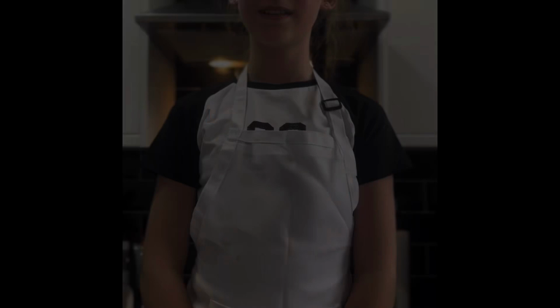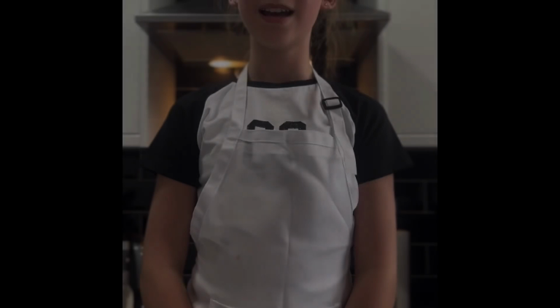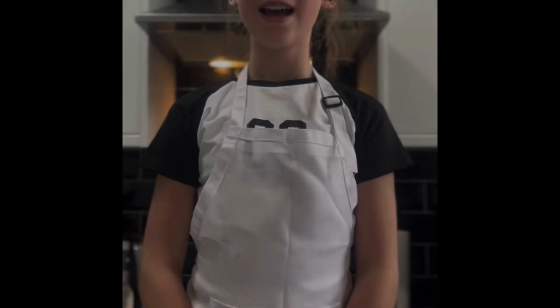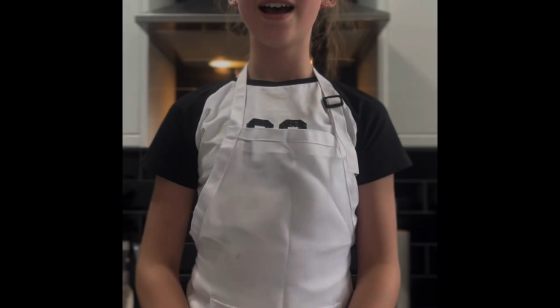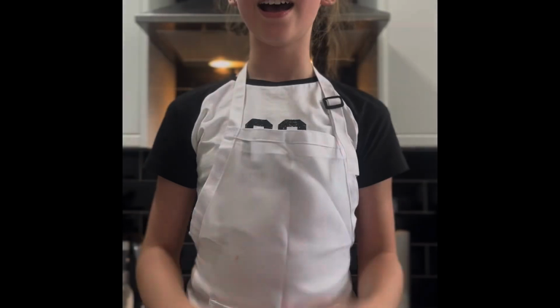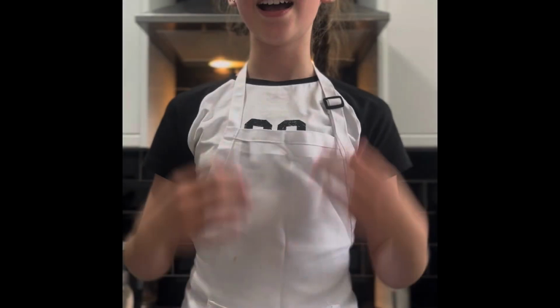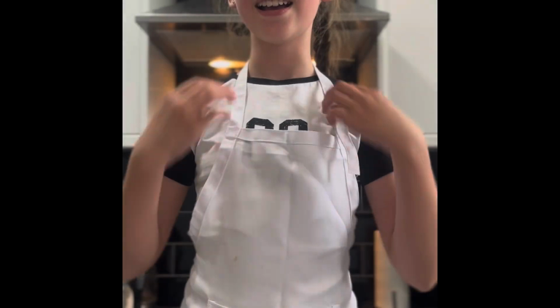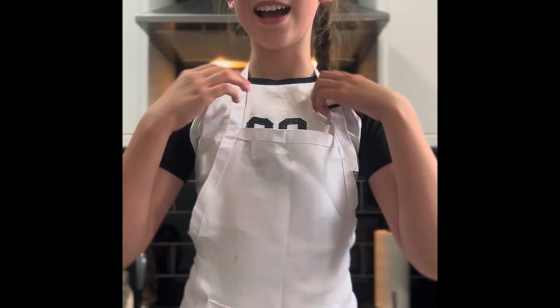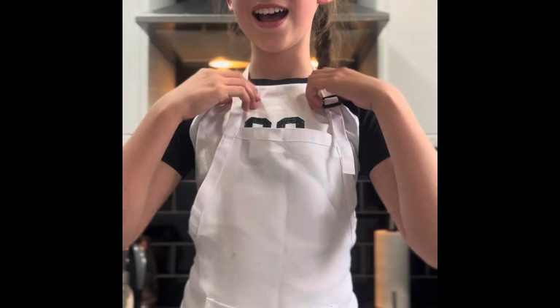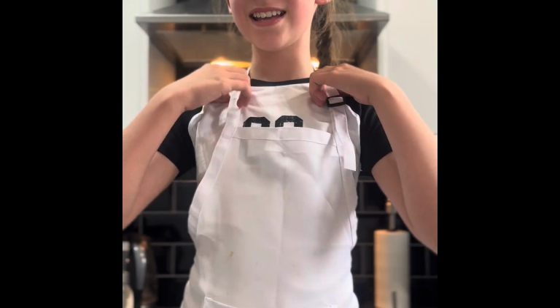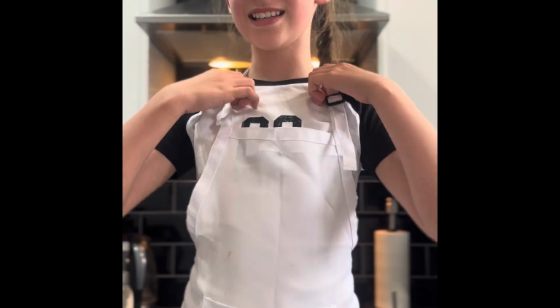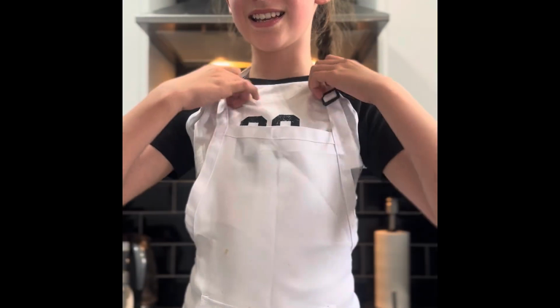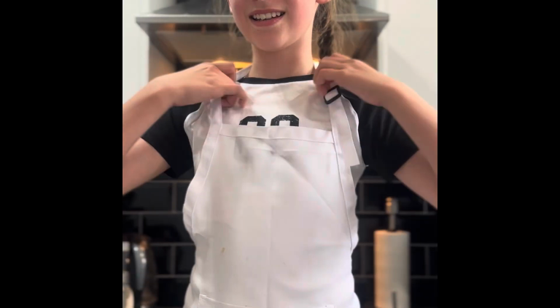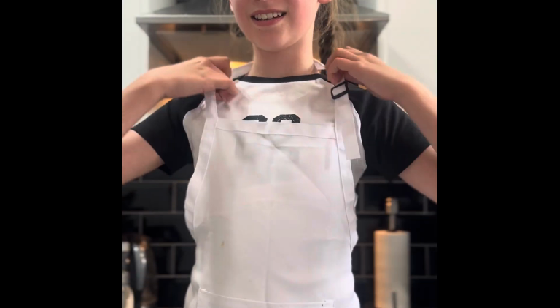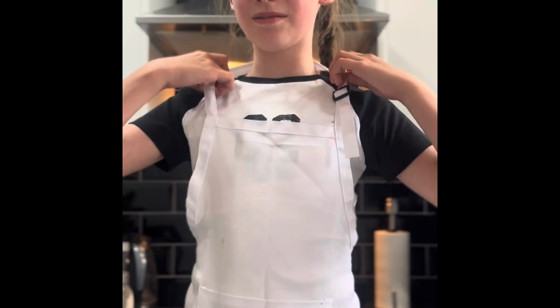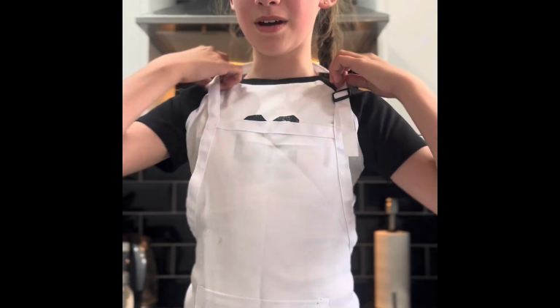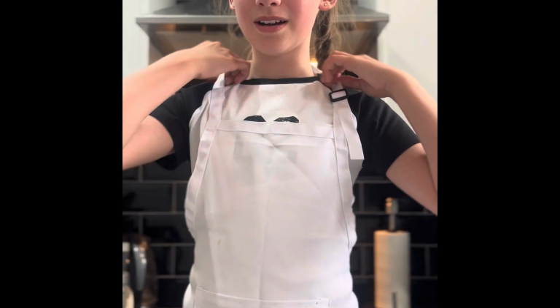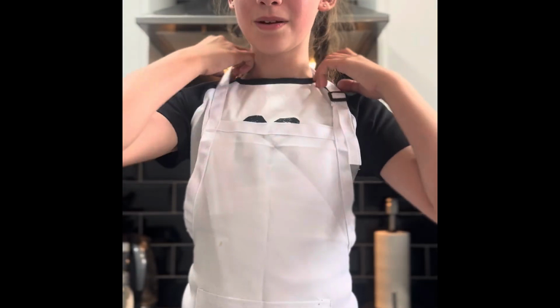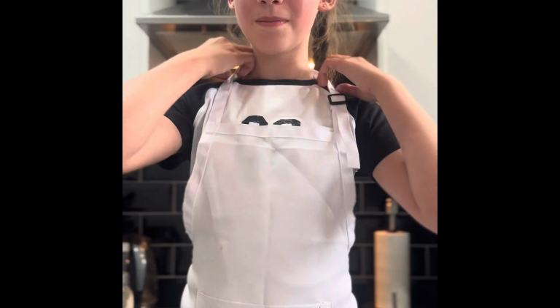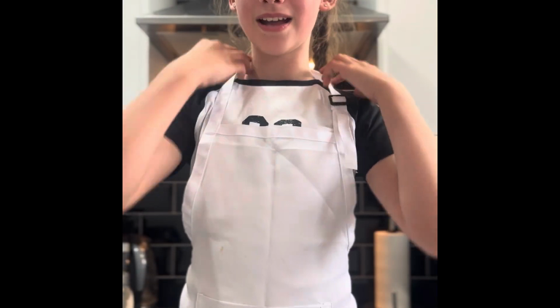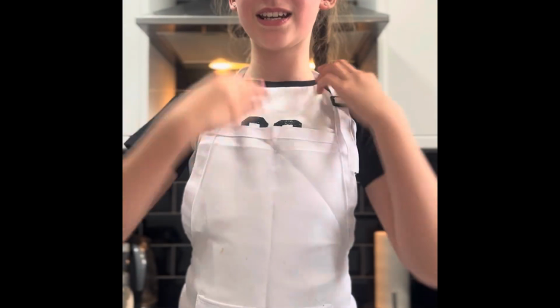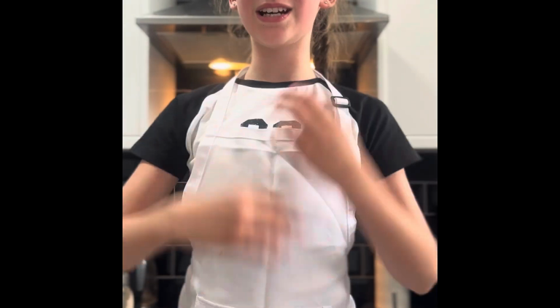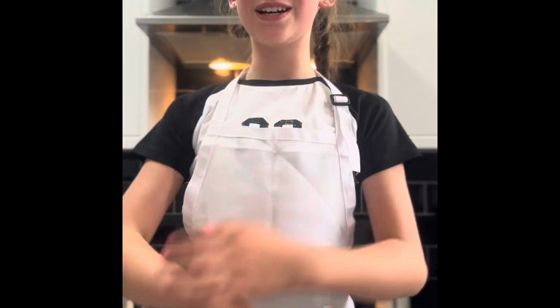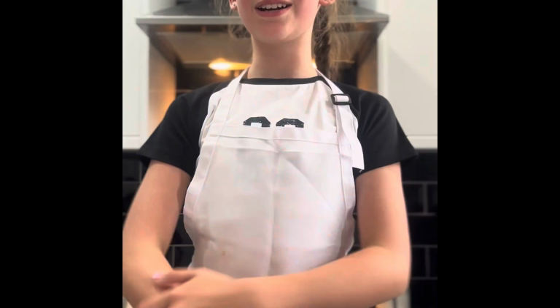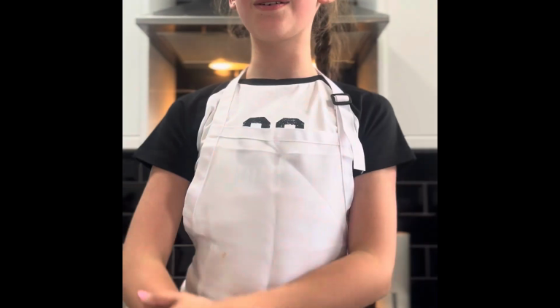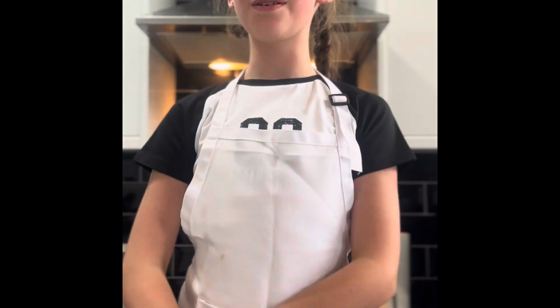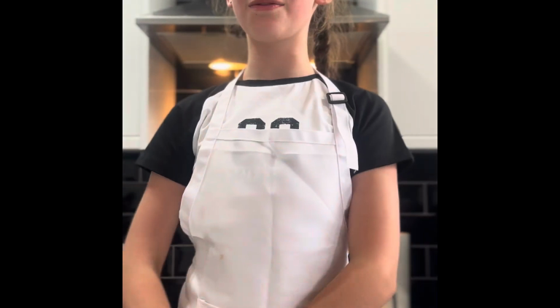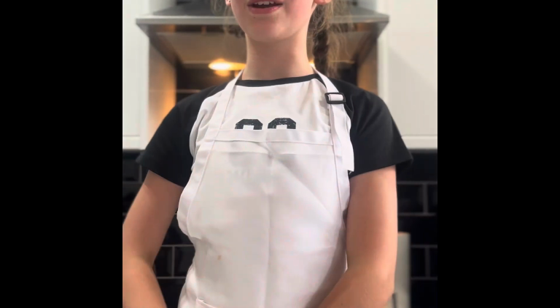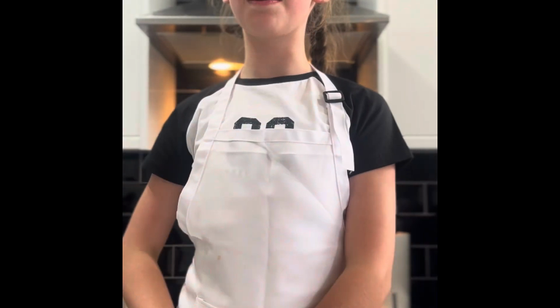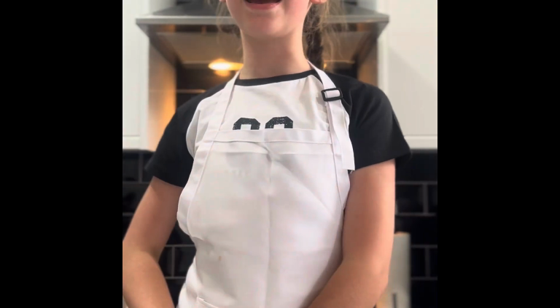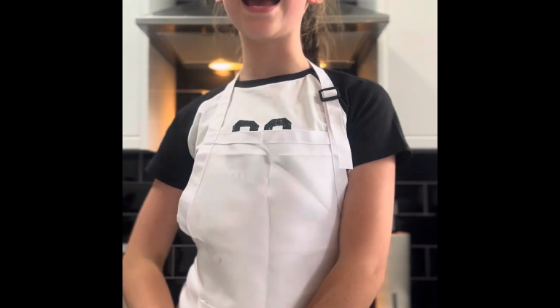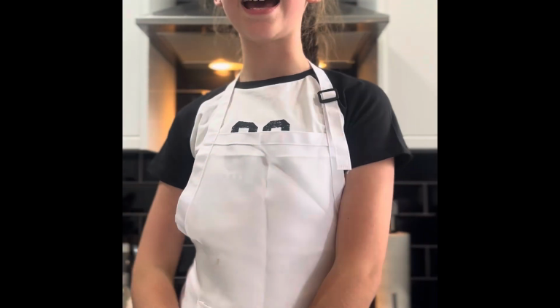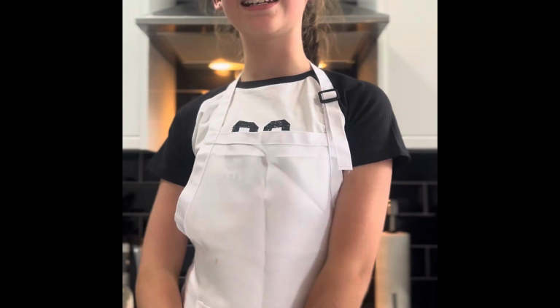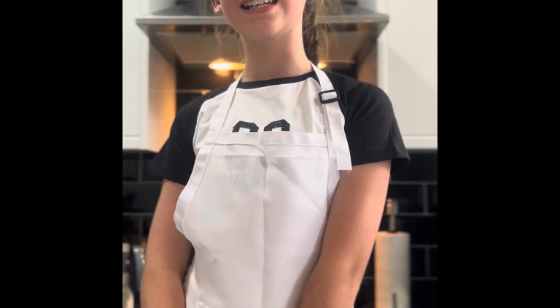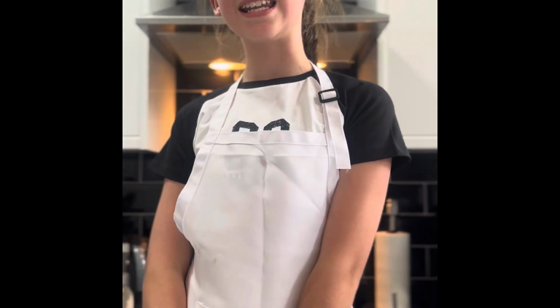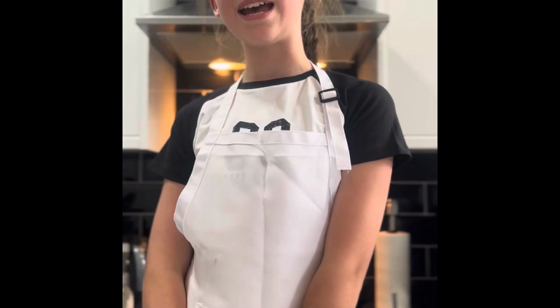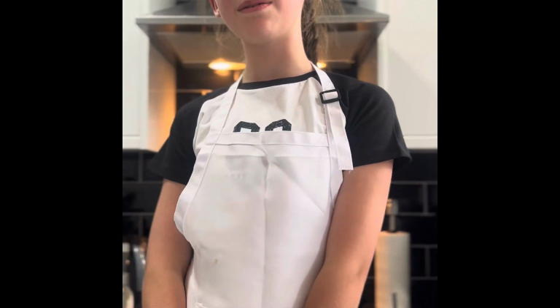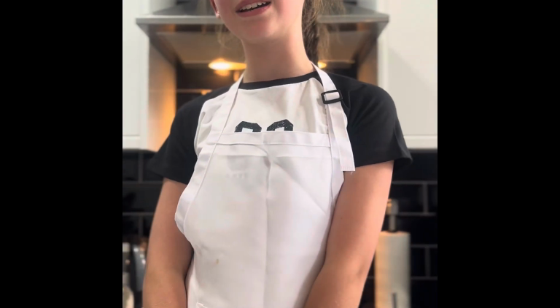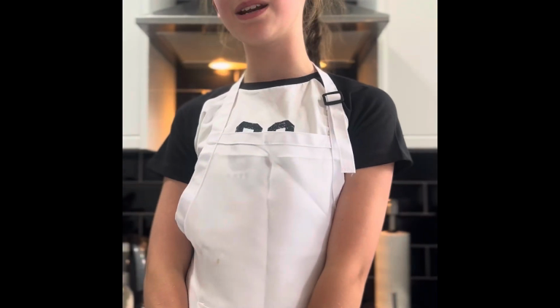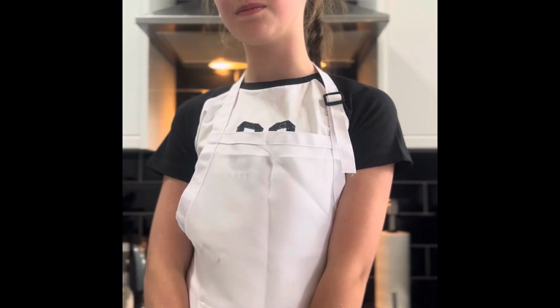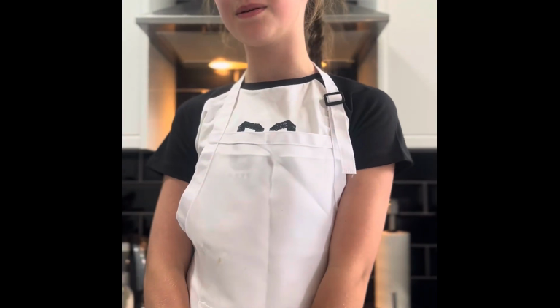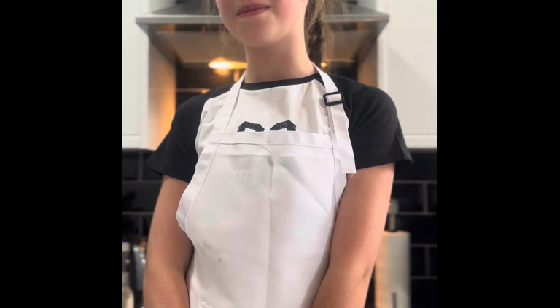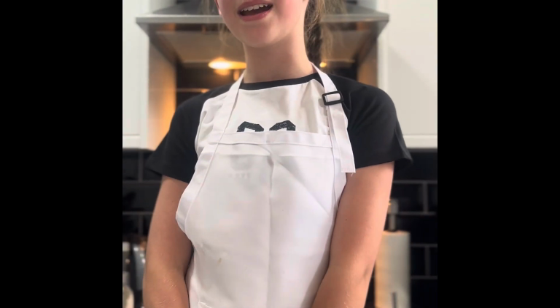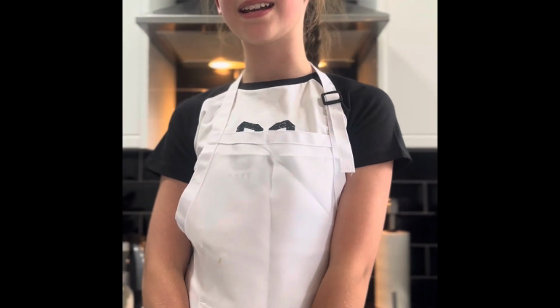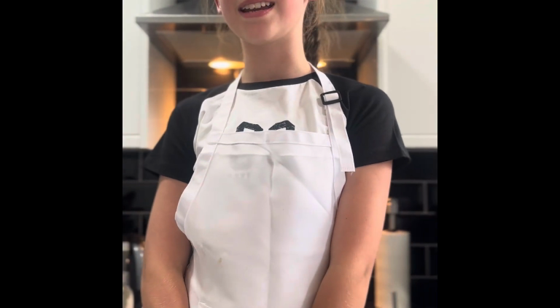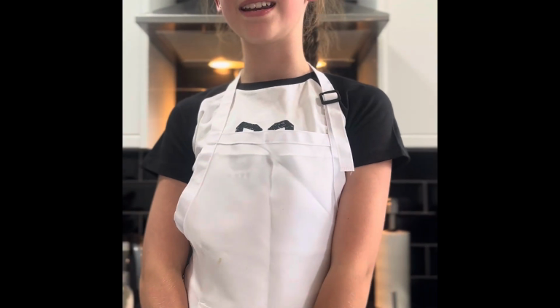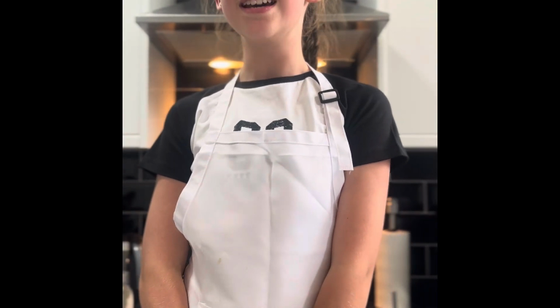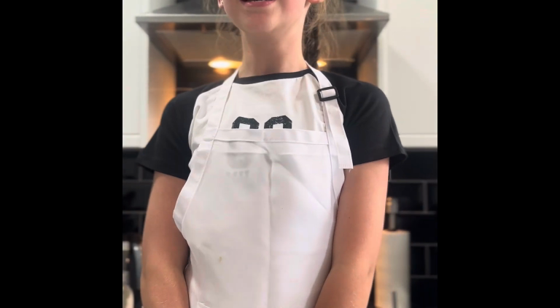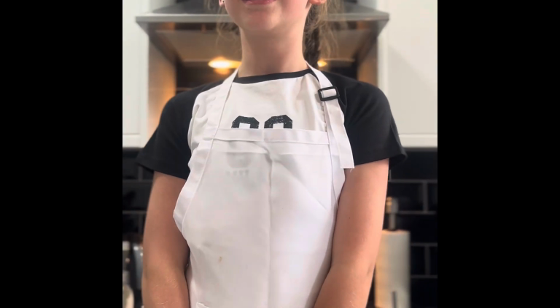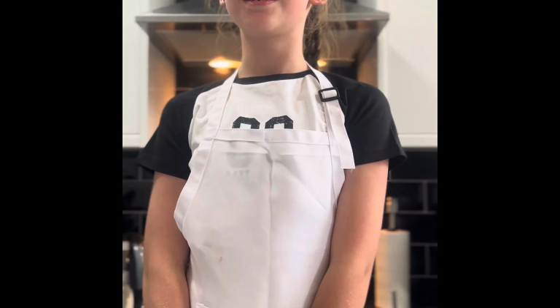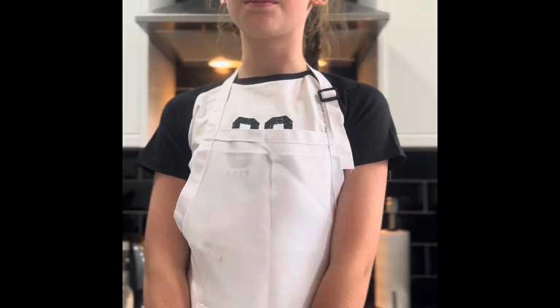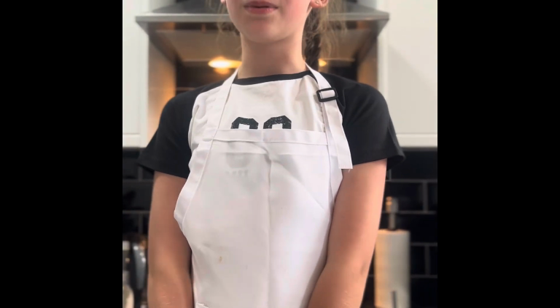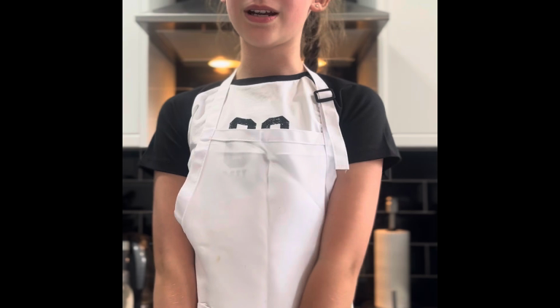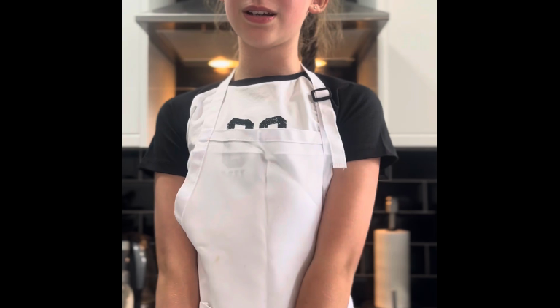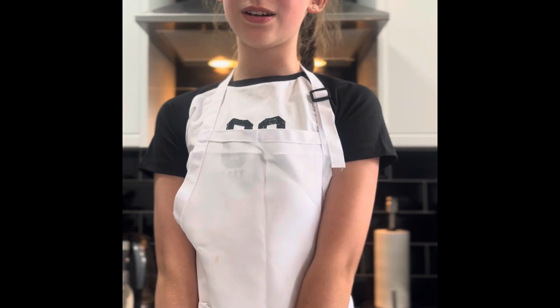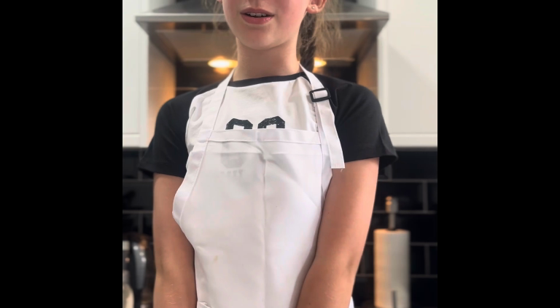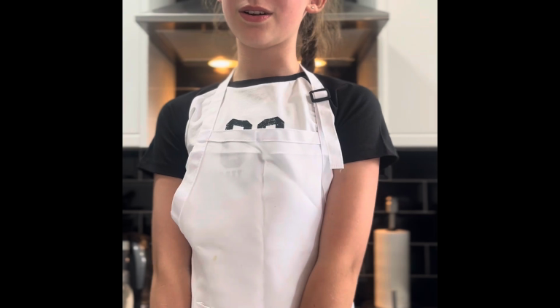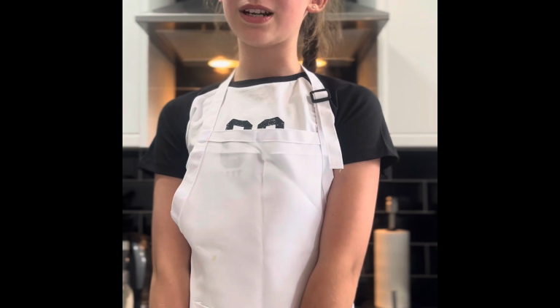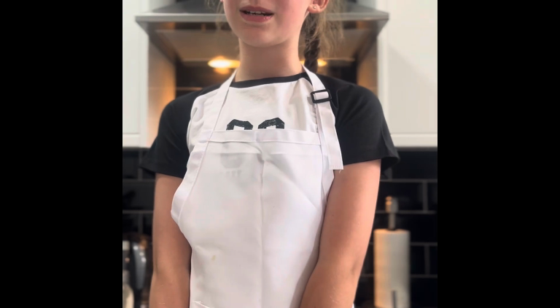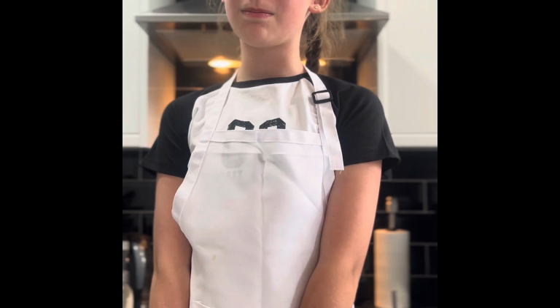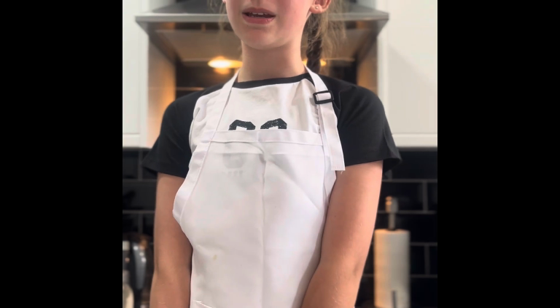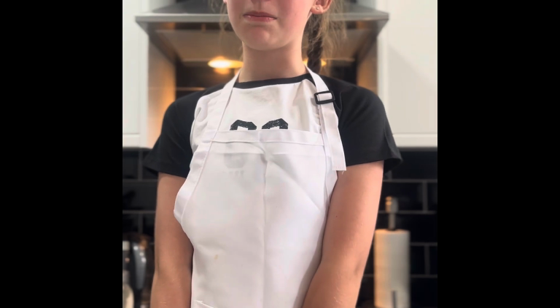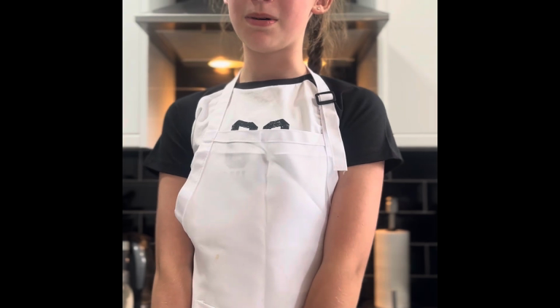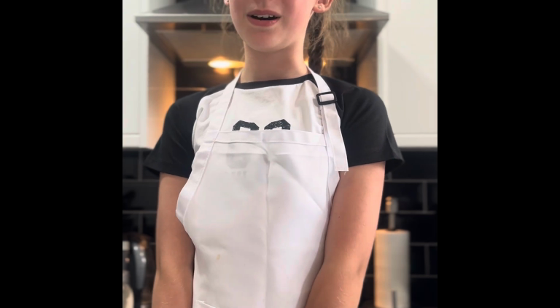Hi guys, welcome back to Cooking with Phoebe and today we're going to be making some pressure cooked meatballs.